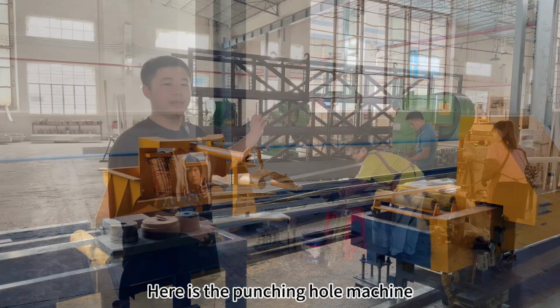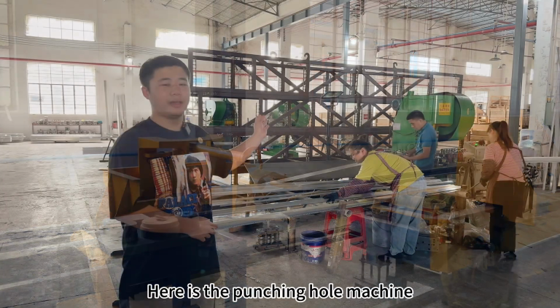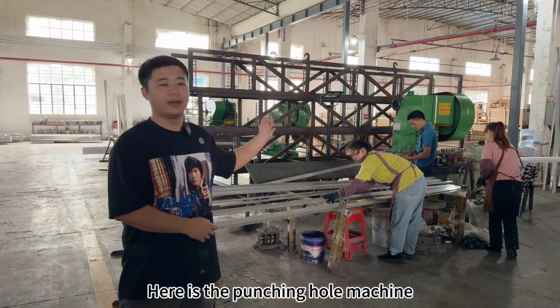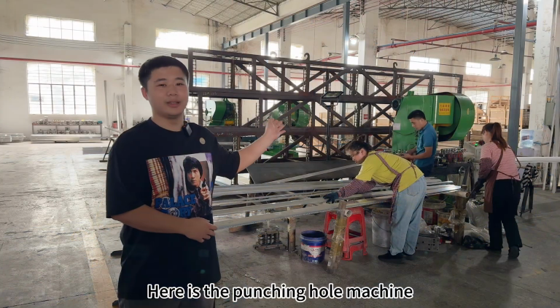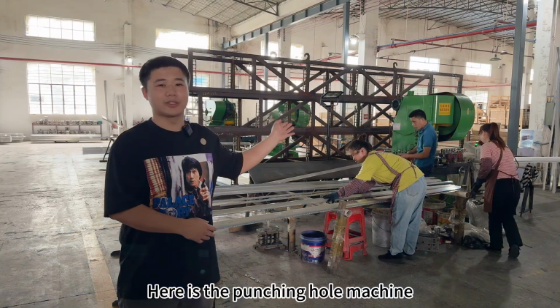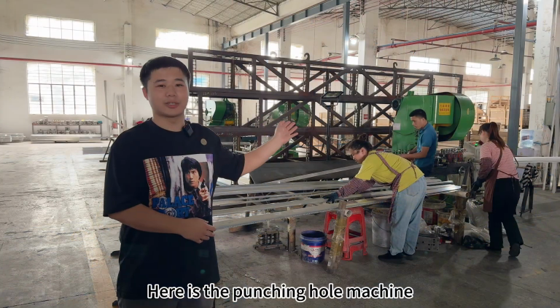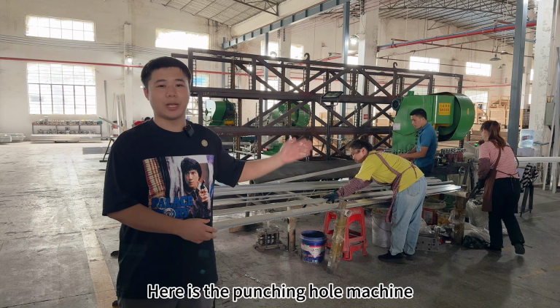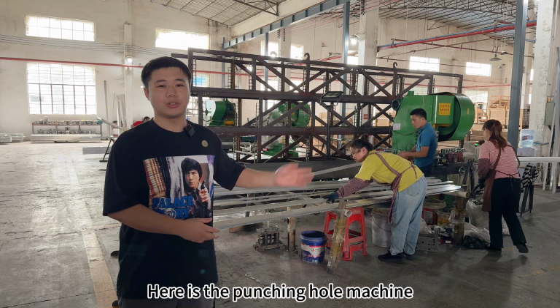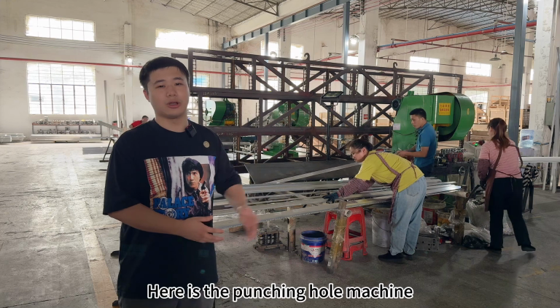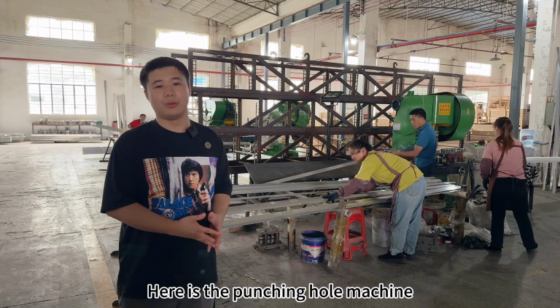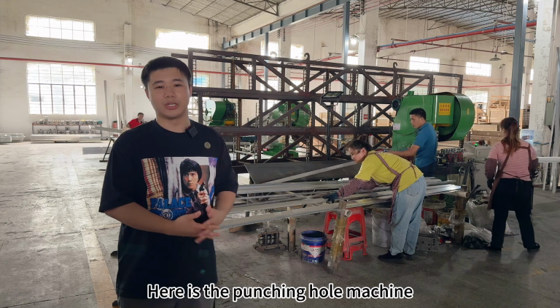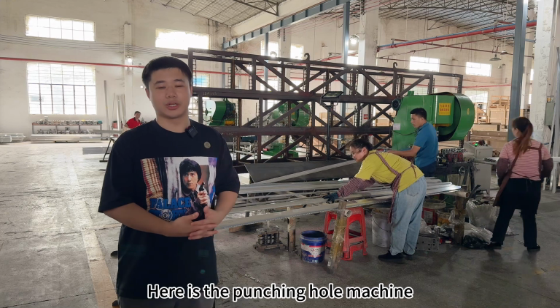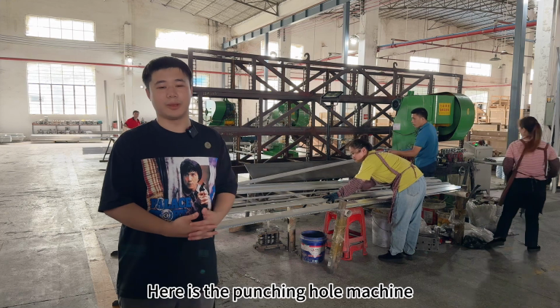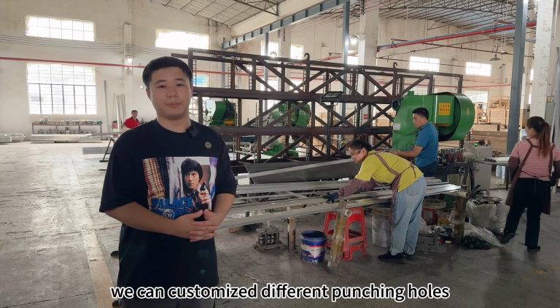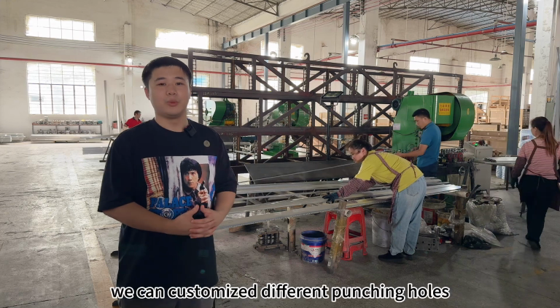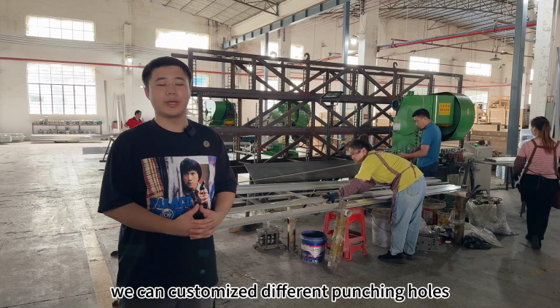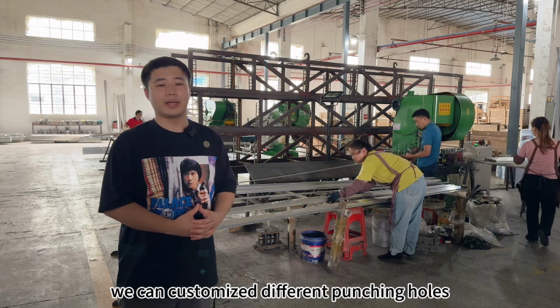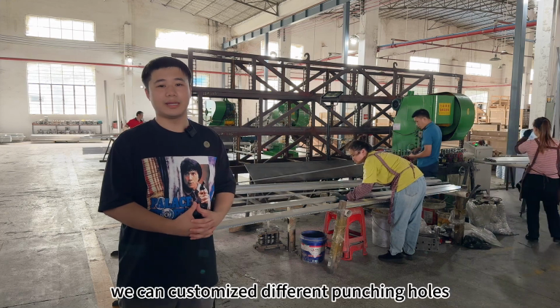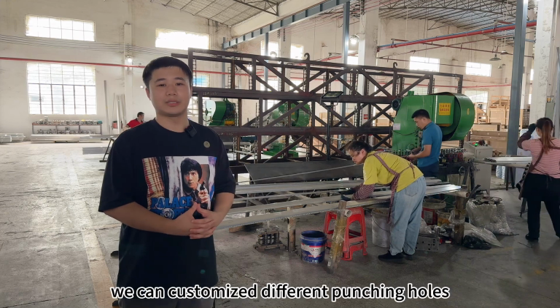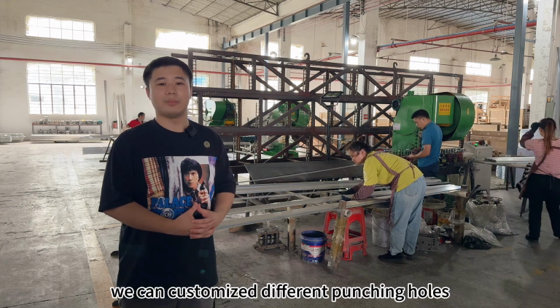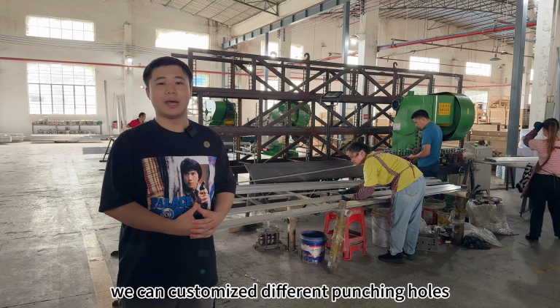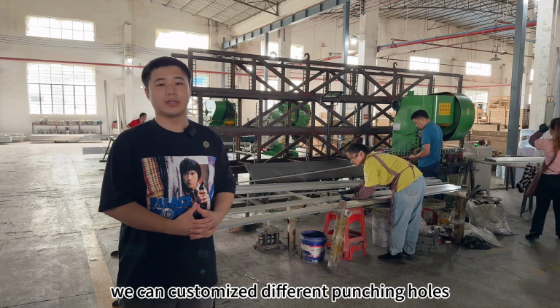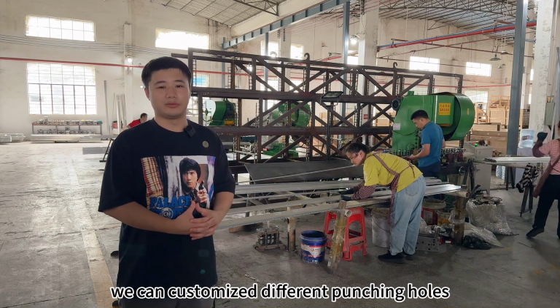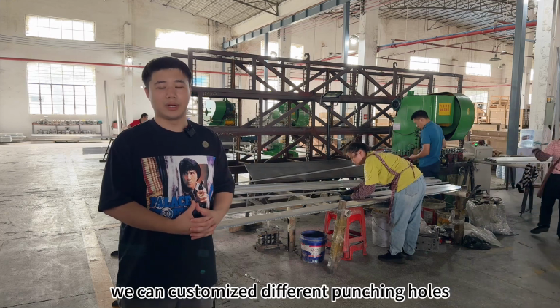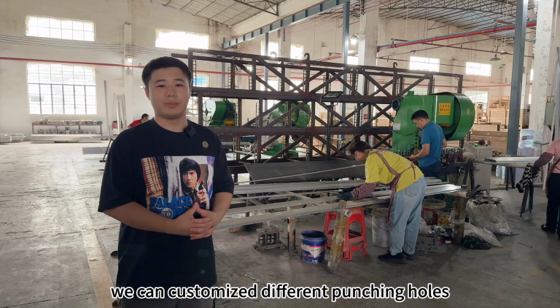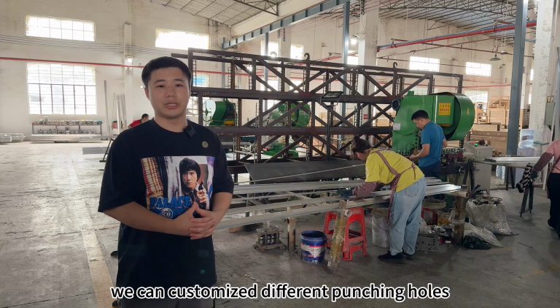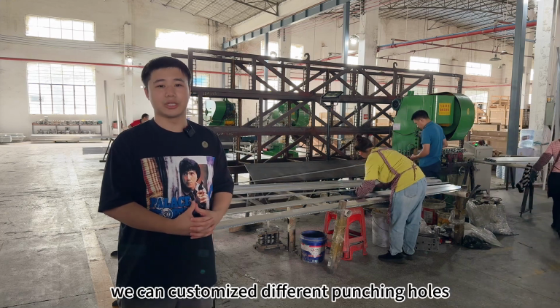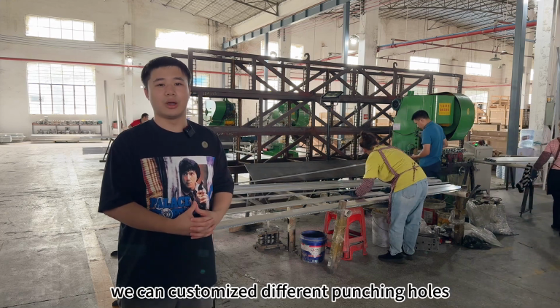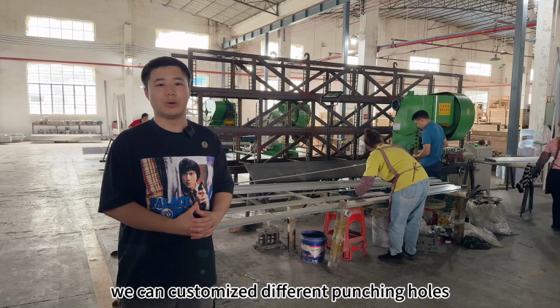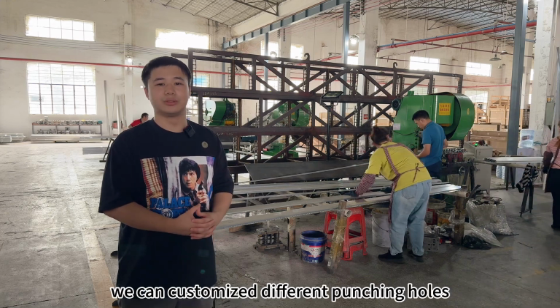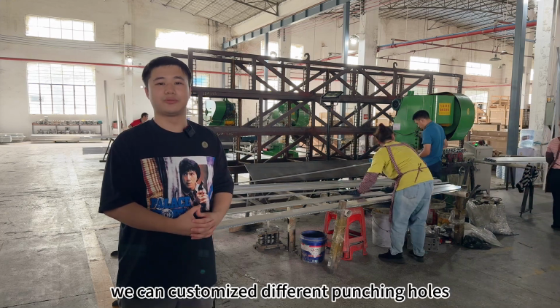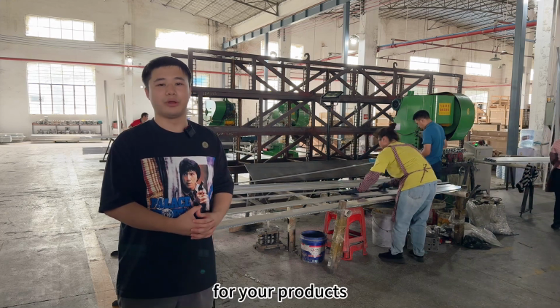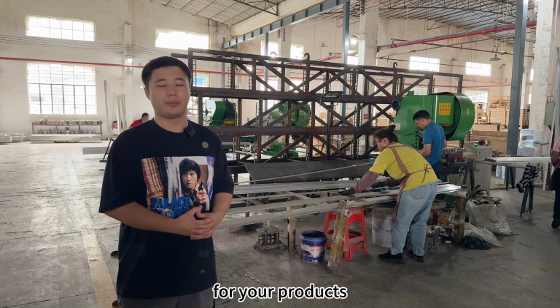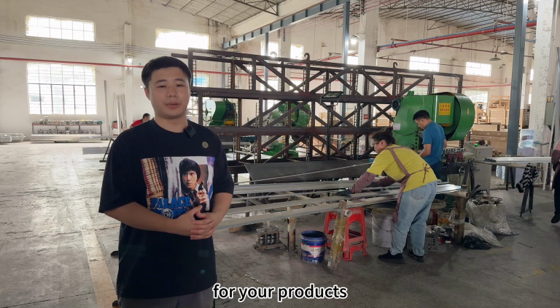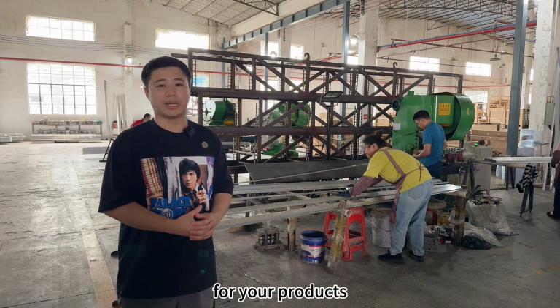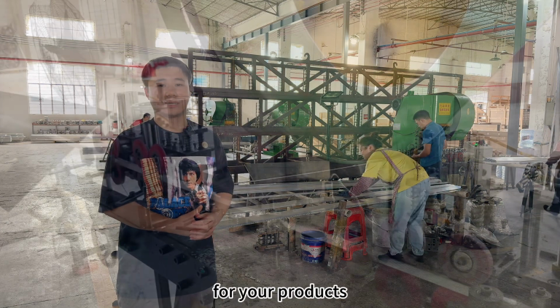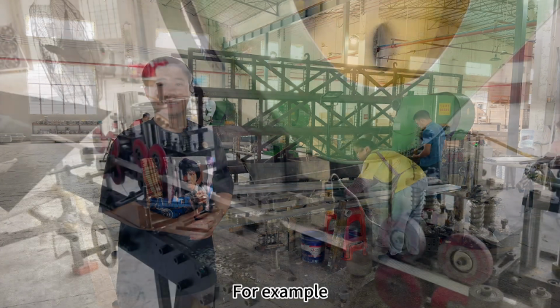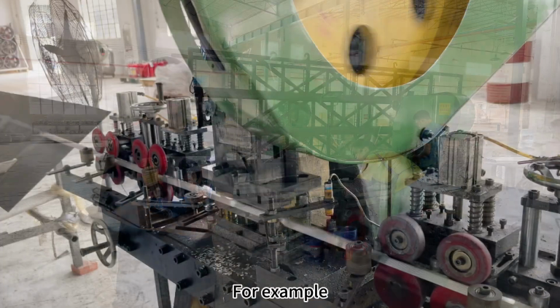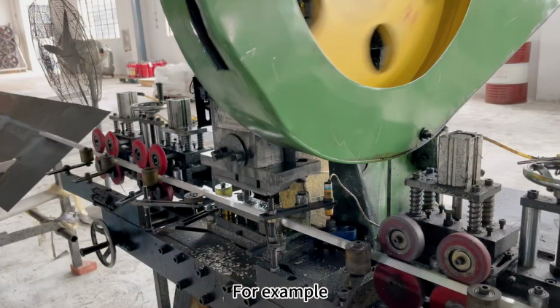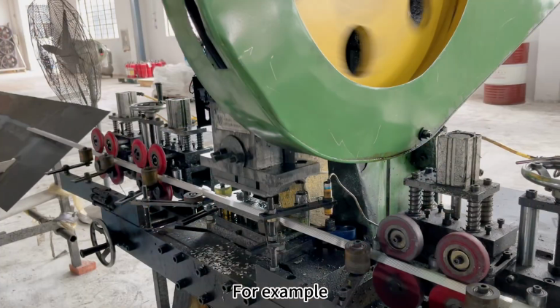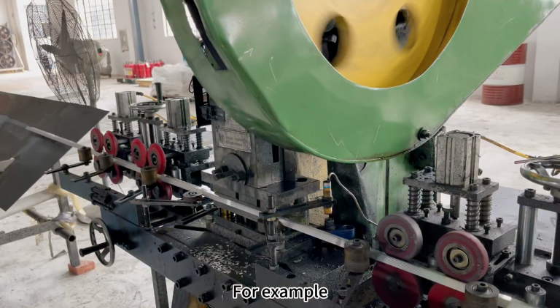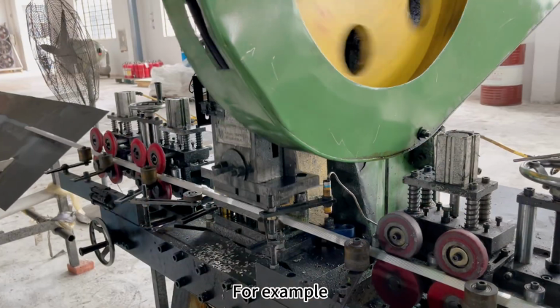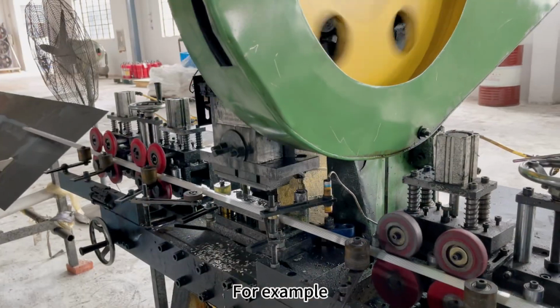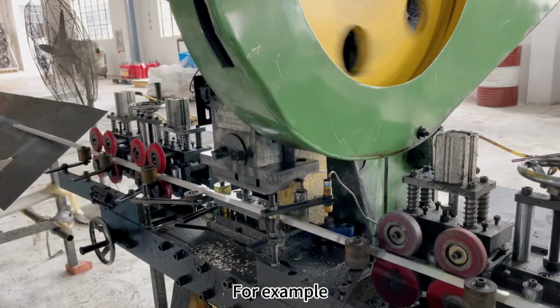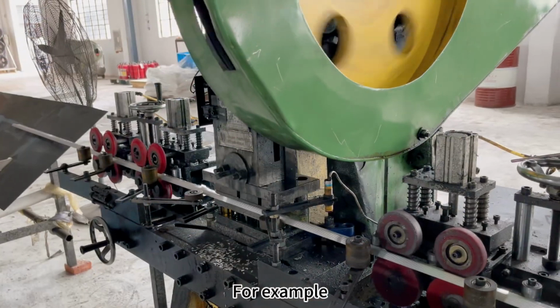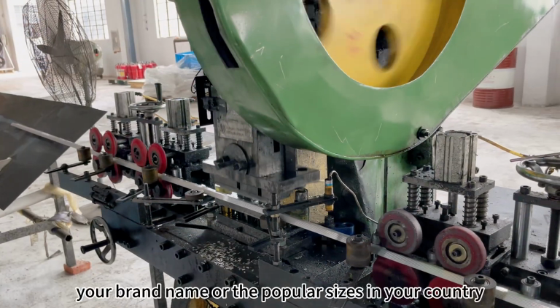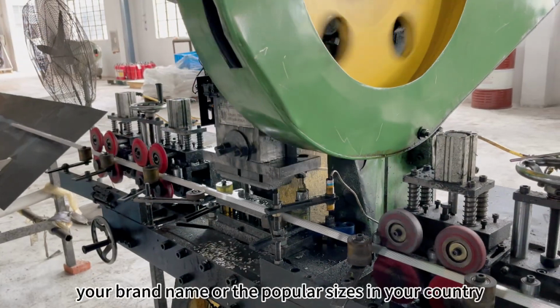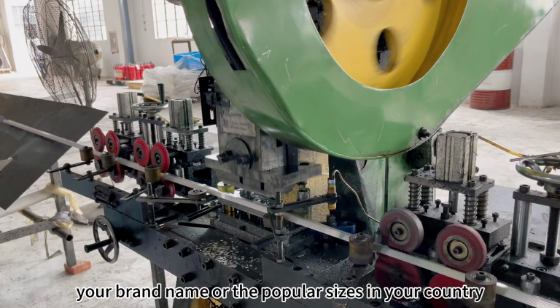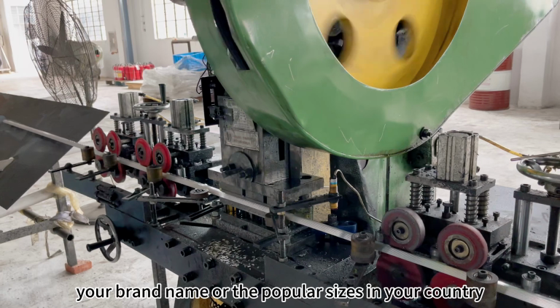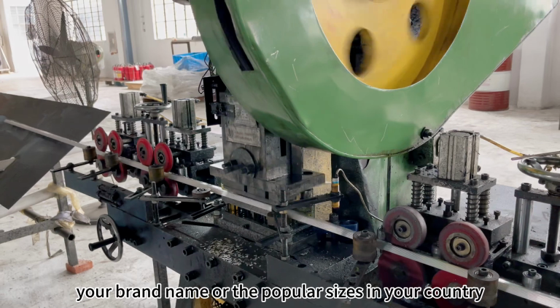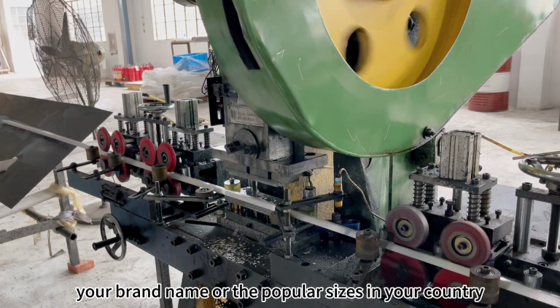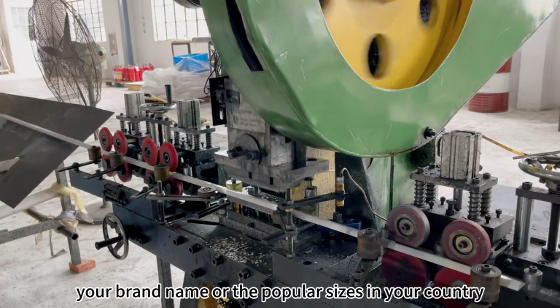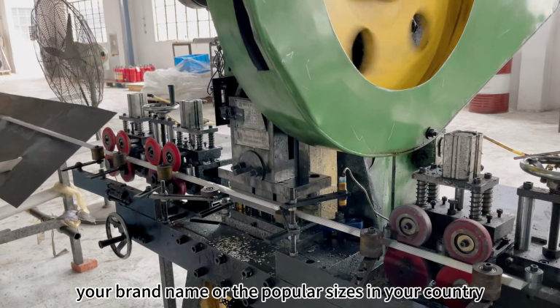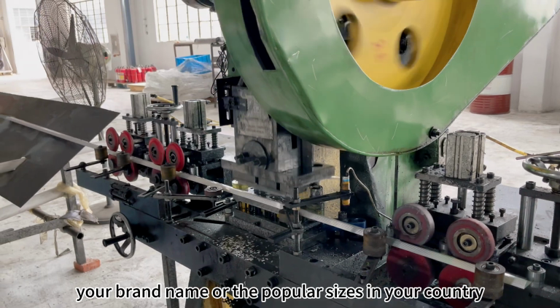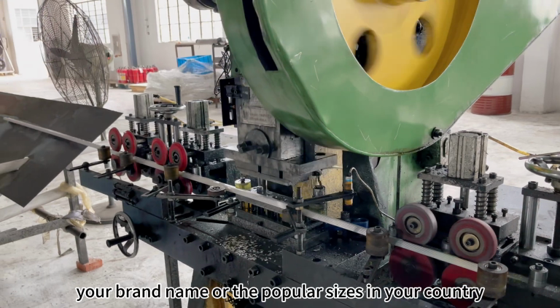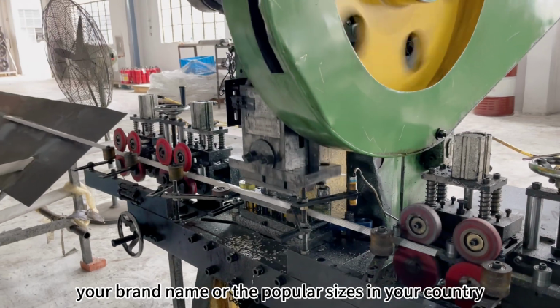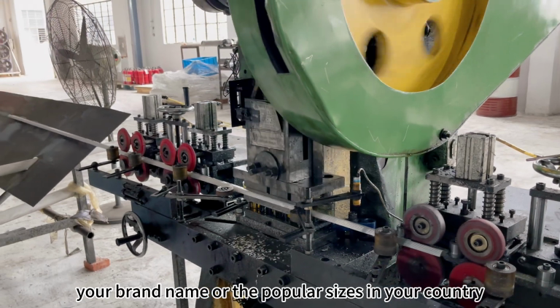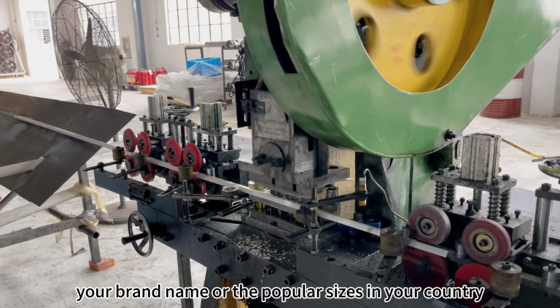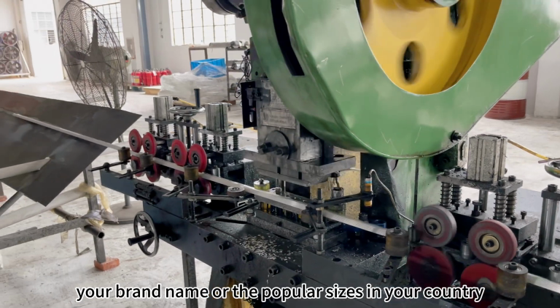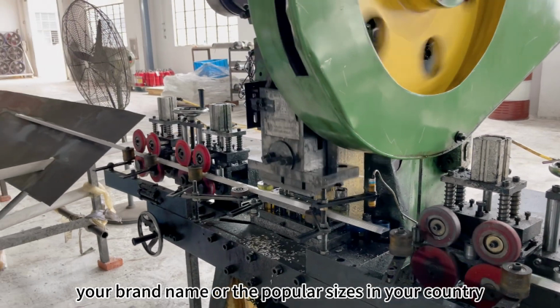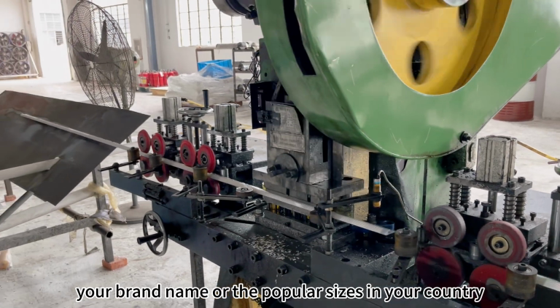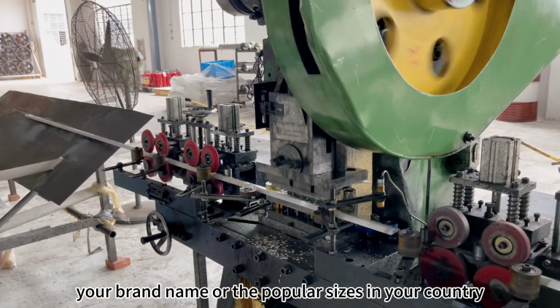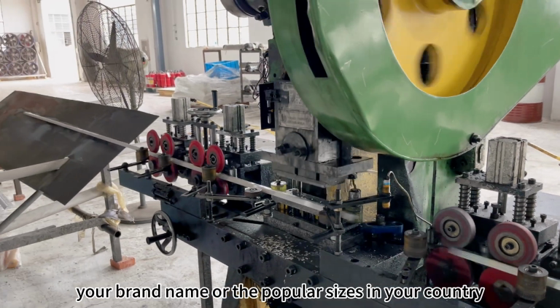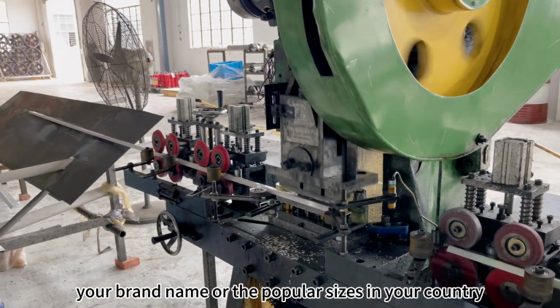Here is the punching hole material. We can customize different punching holes for your product — for example, your brand name or the popular size used in your country.